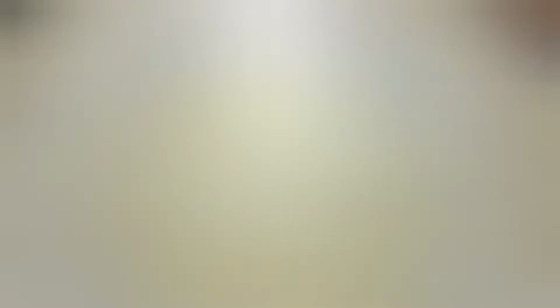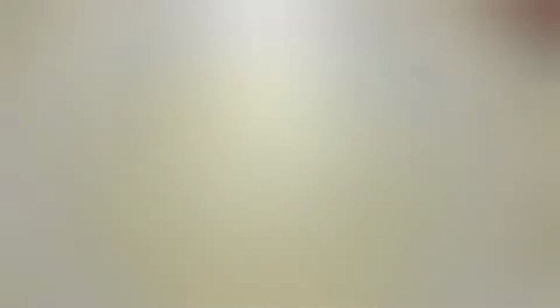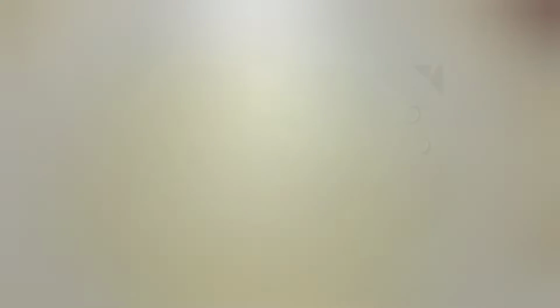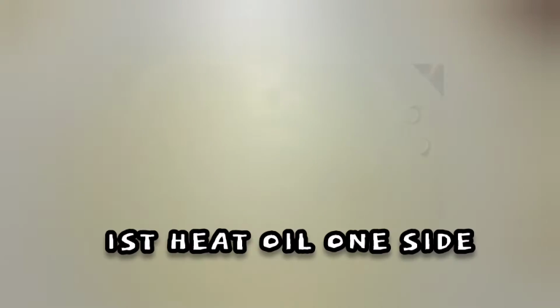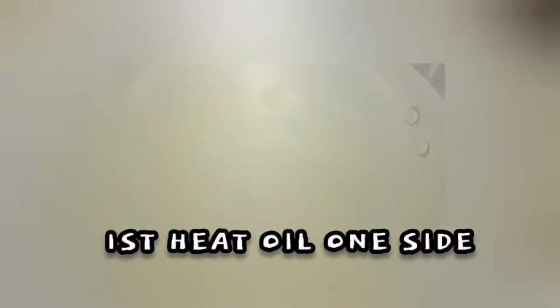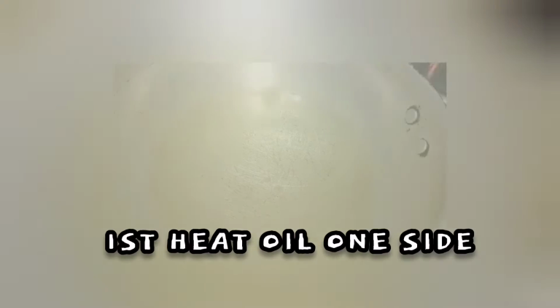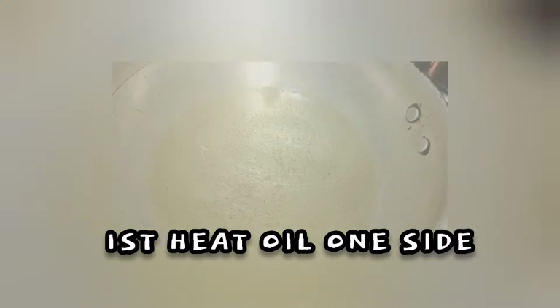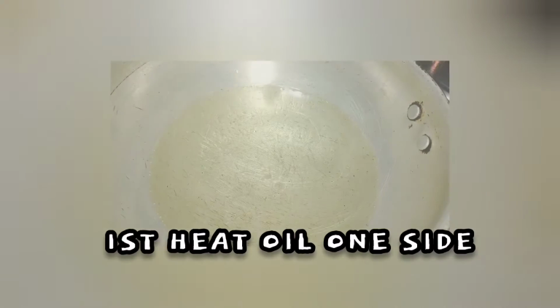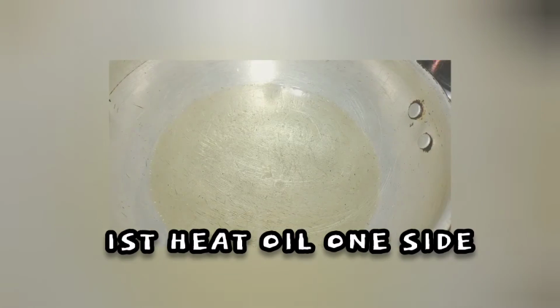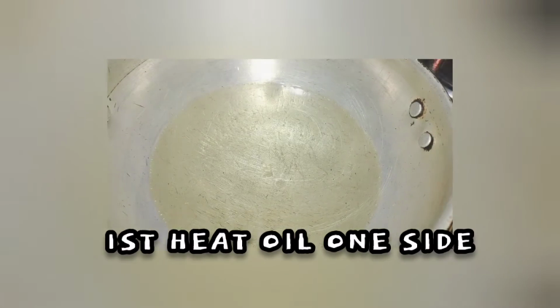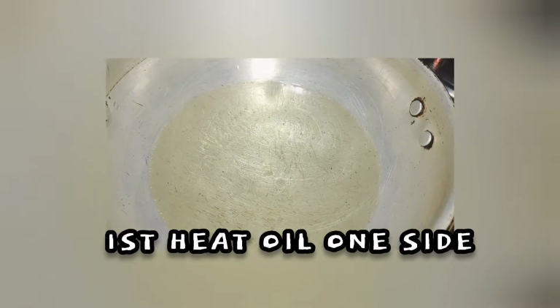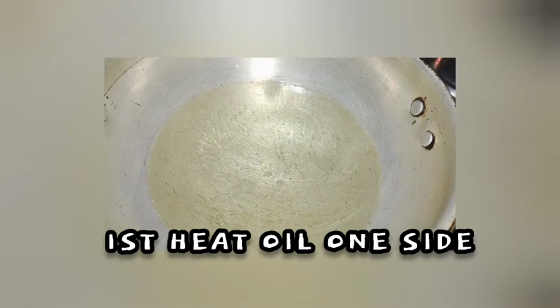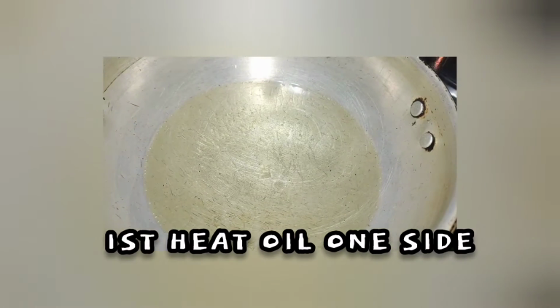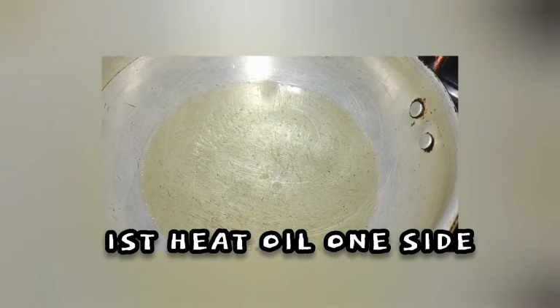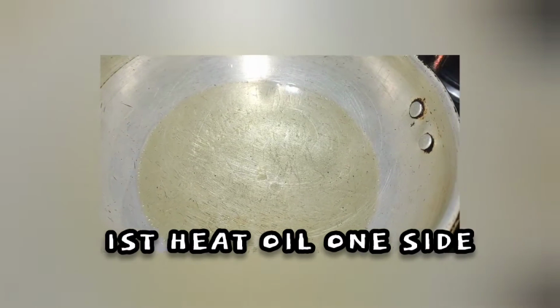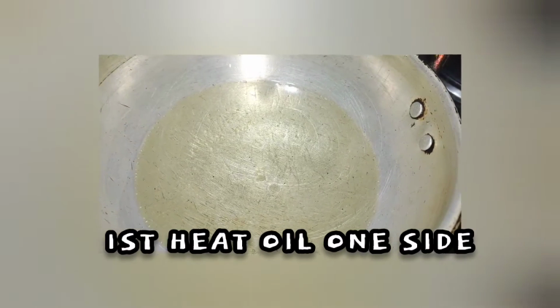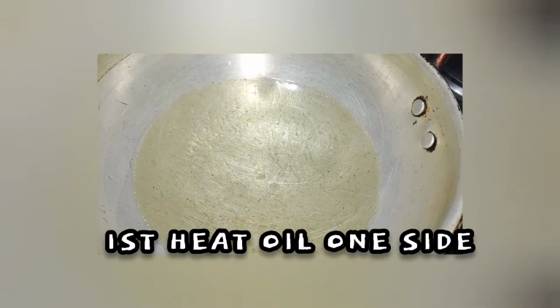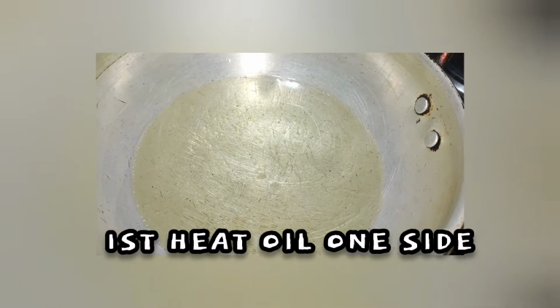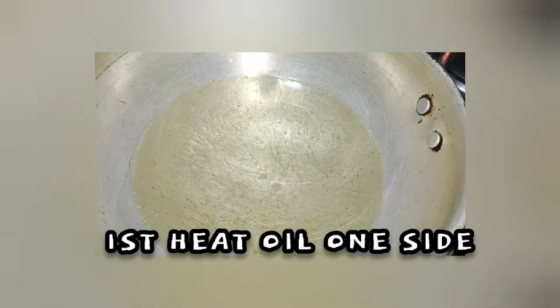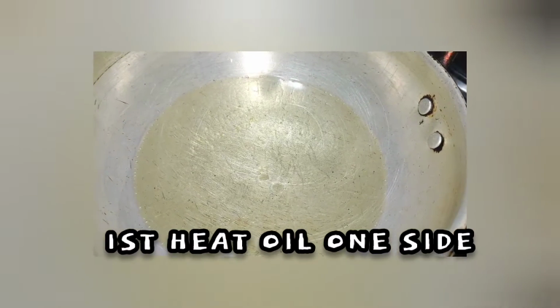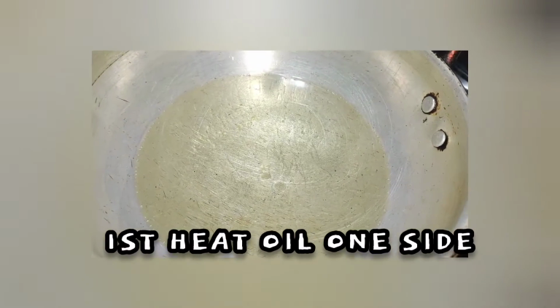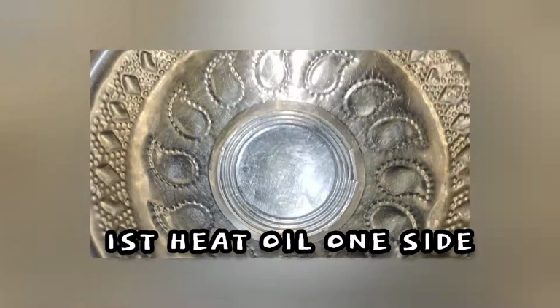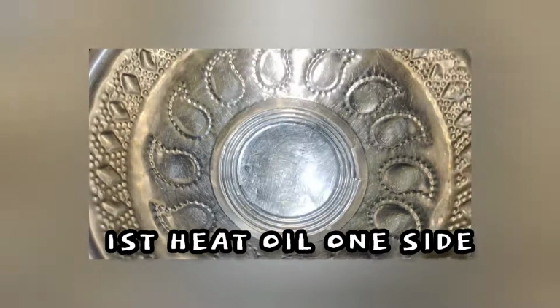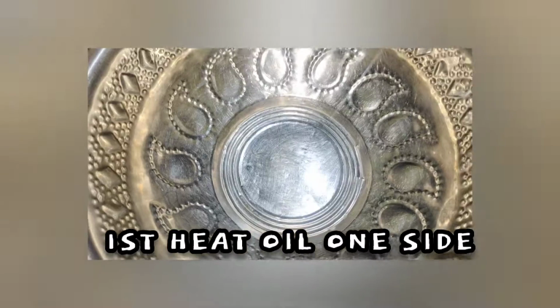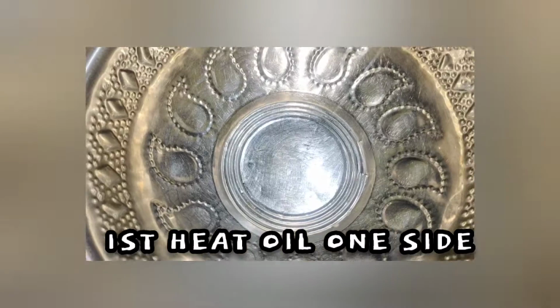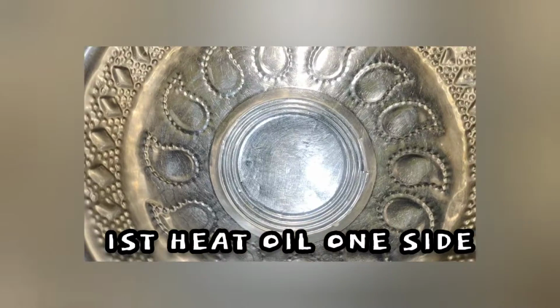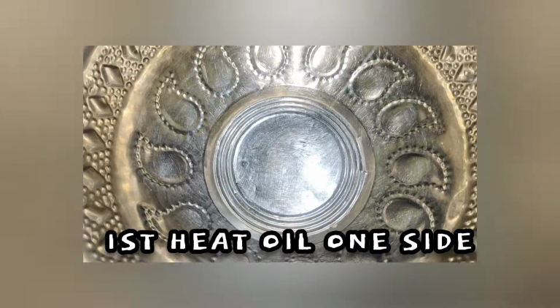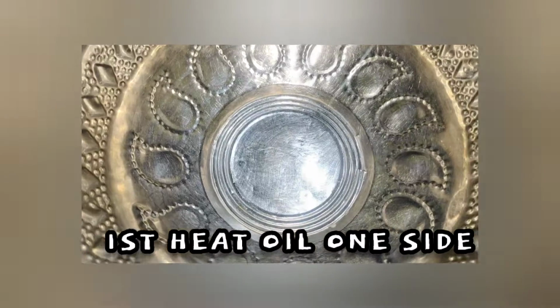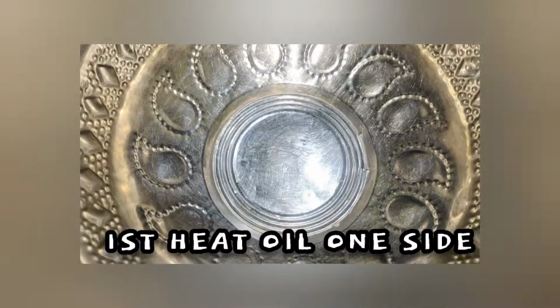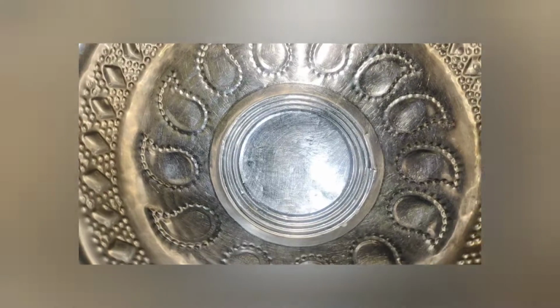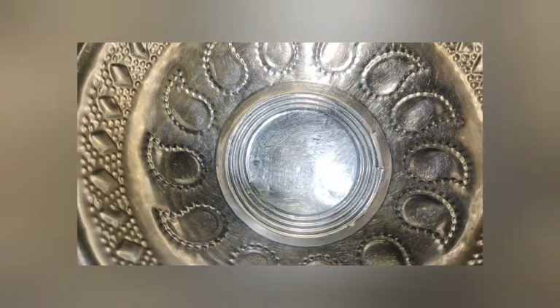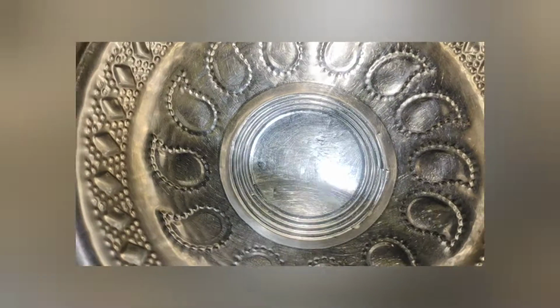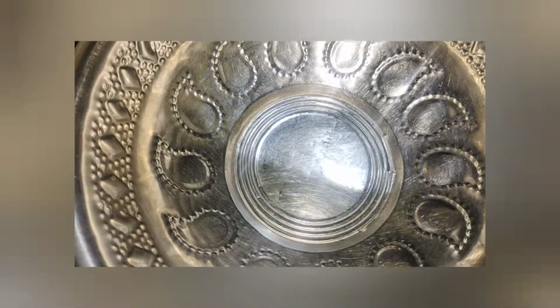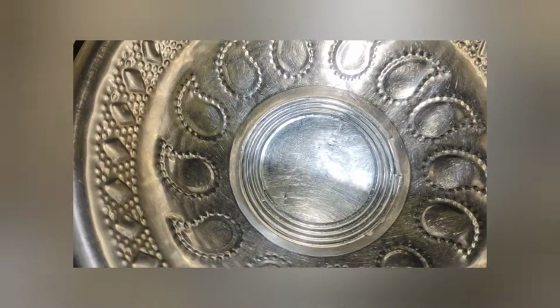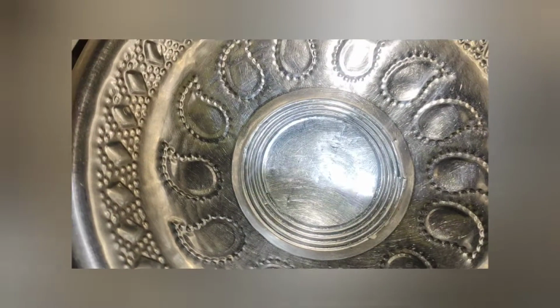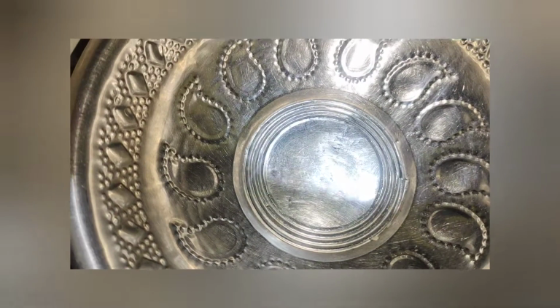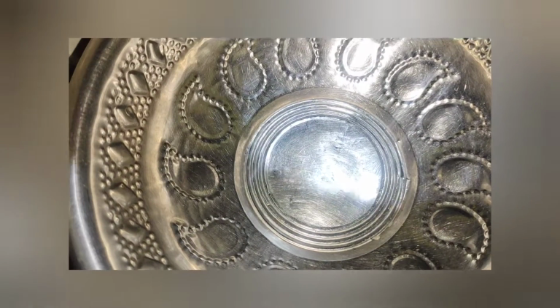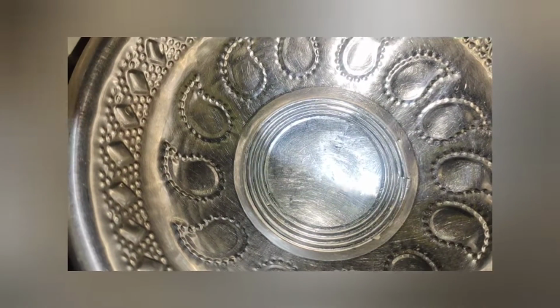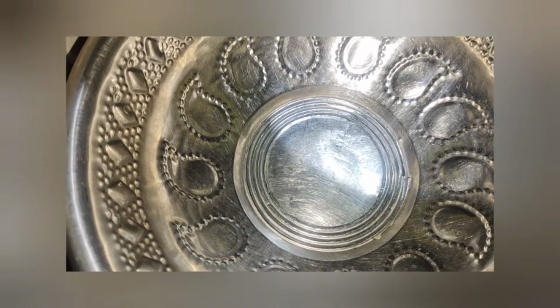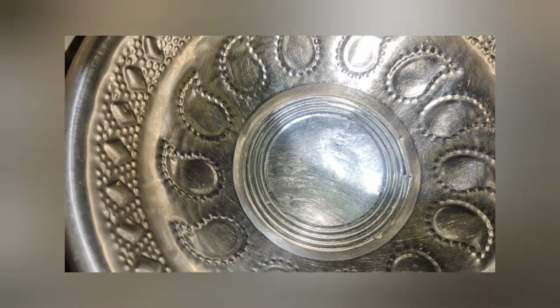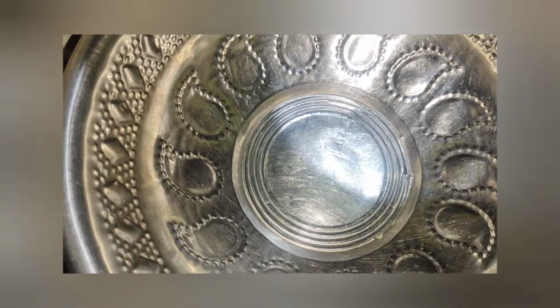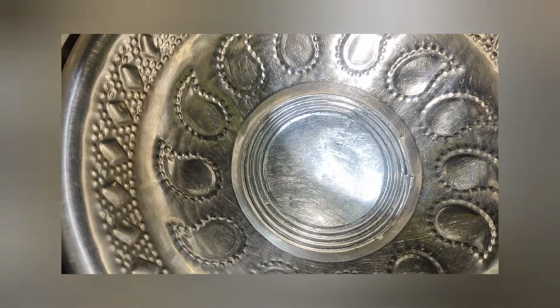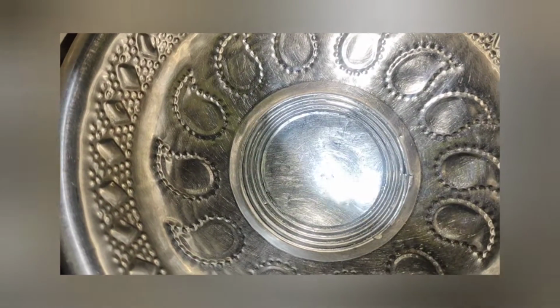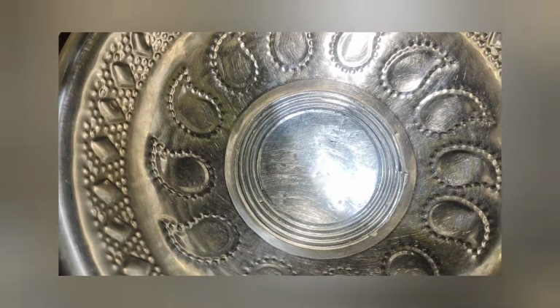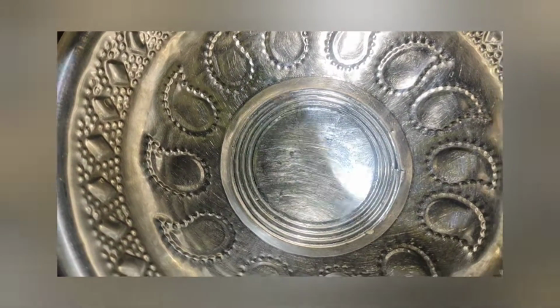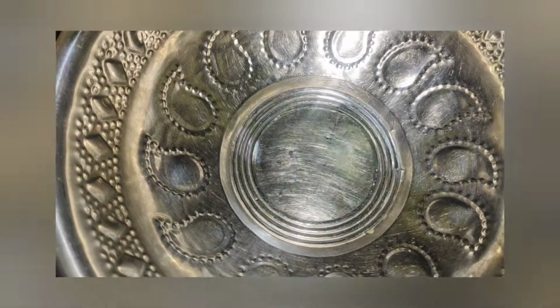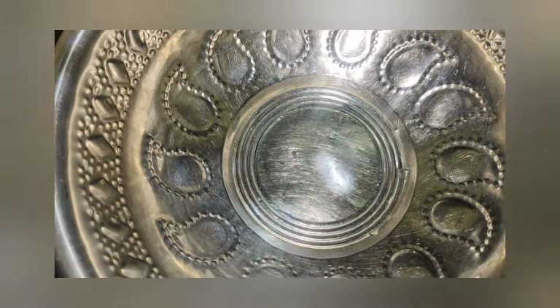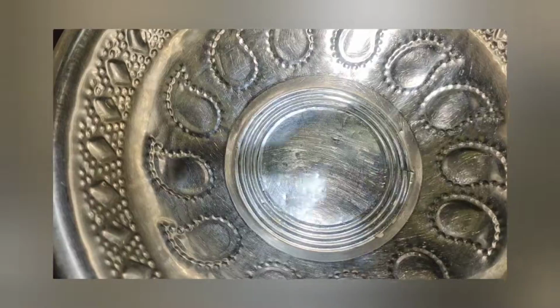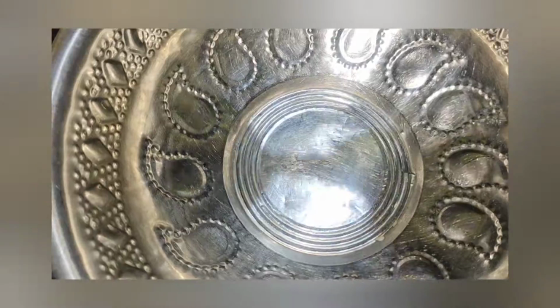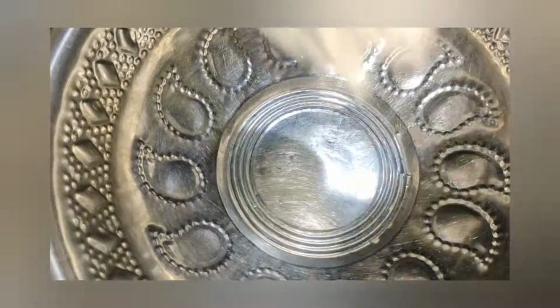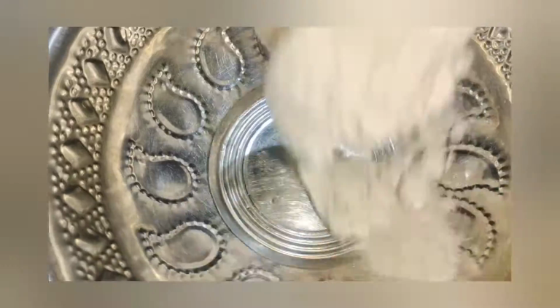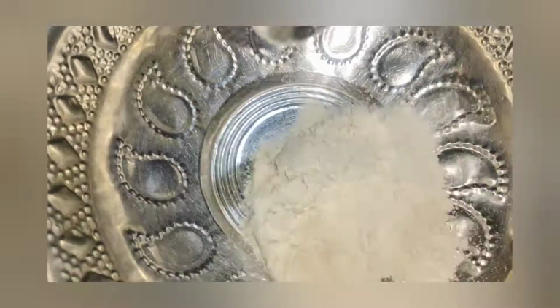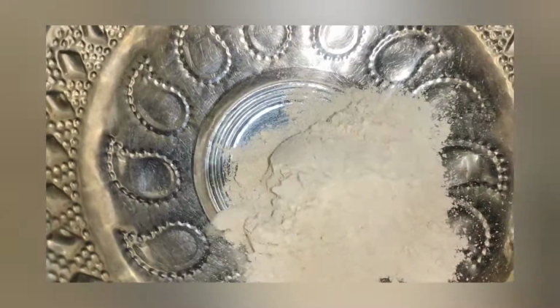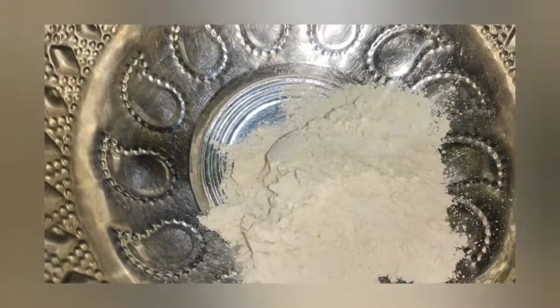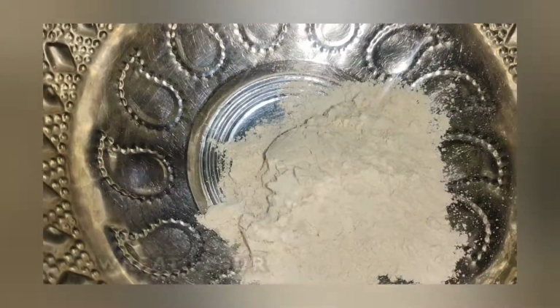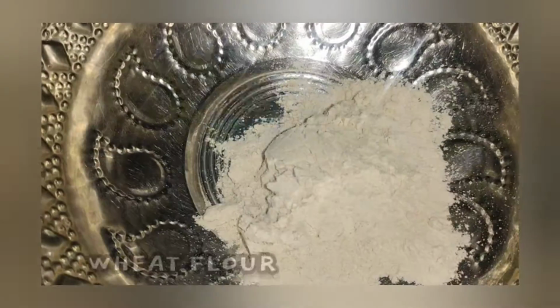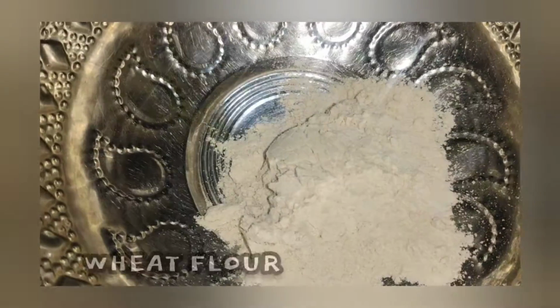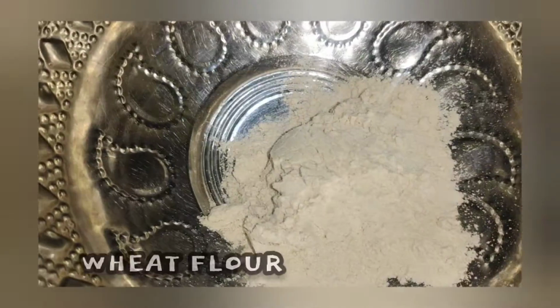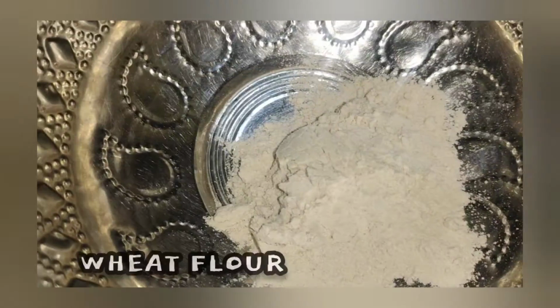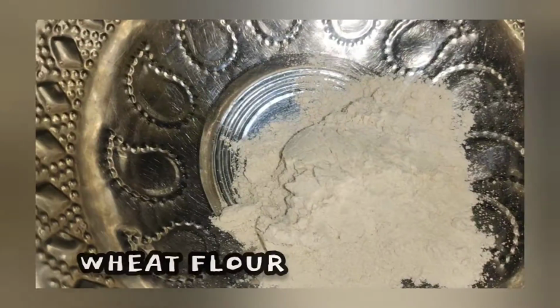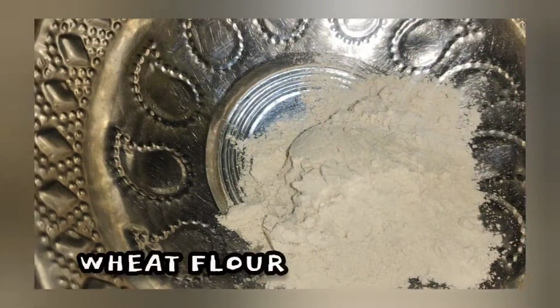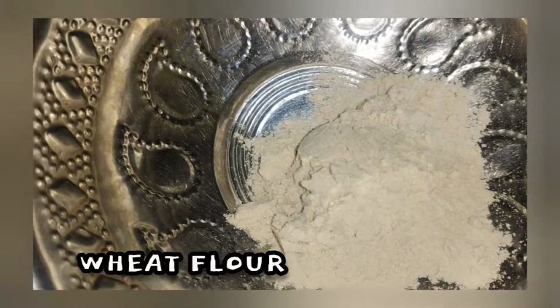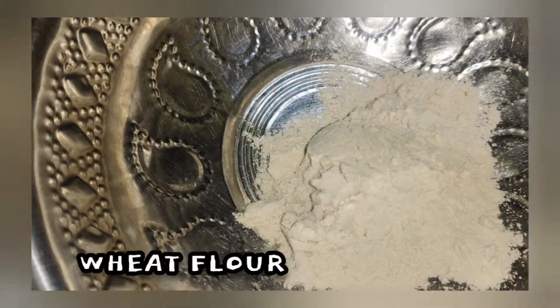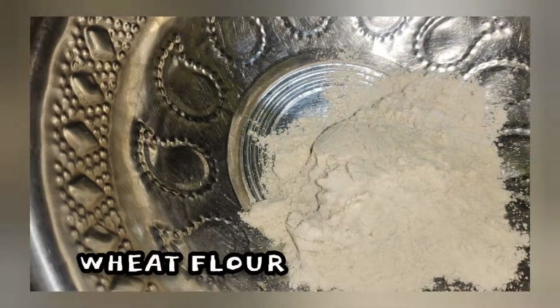Let's start the recipe. I will heat the oil on medium heat. This will be done in 5-10 minutes.